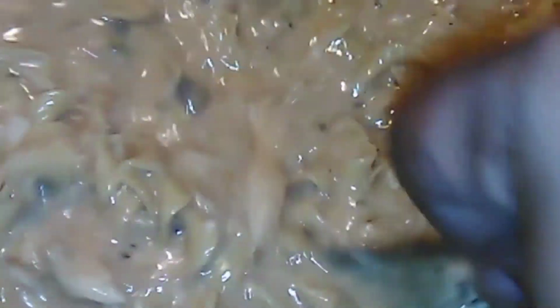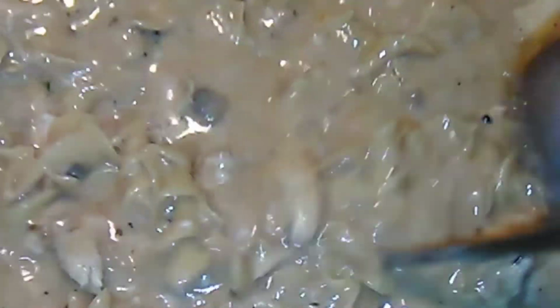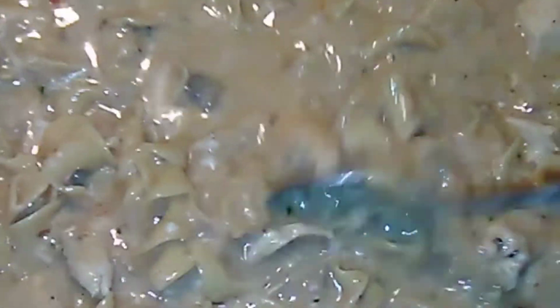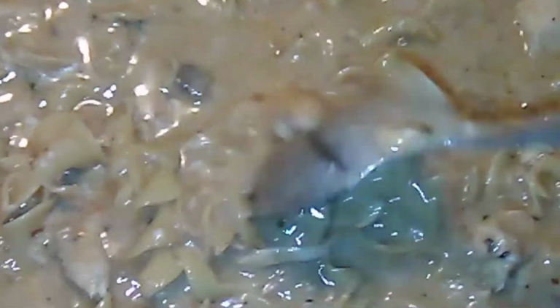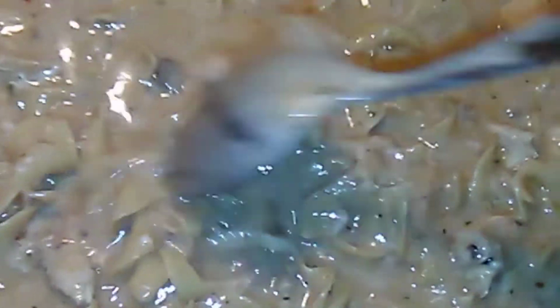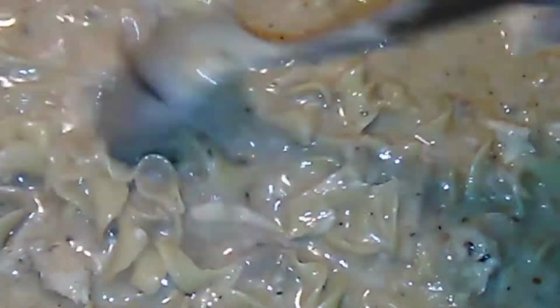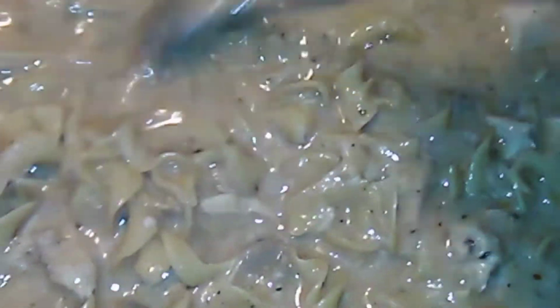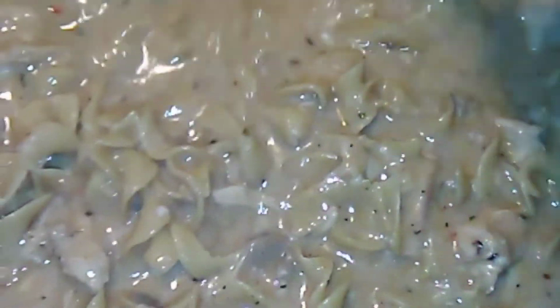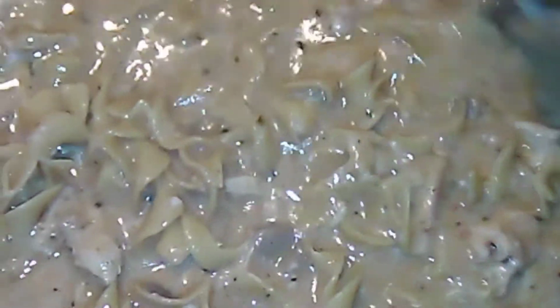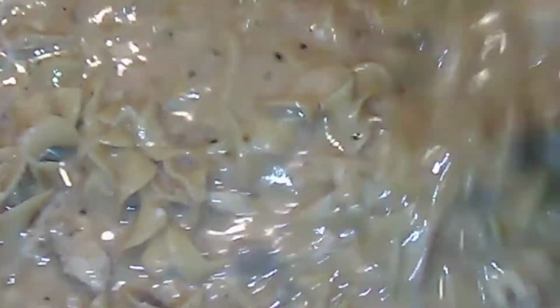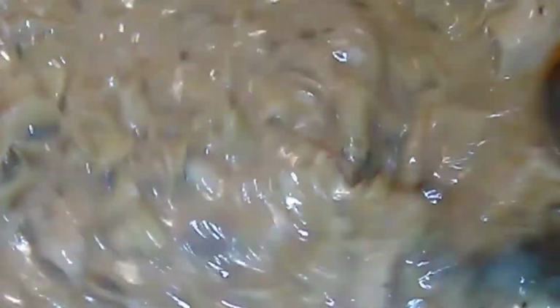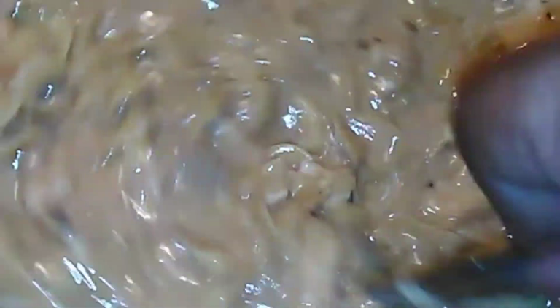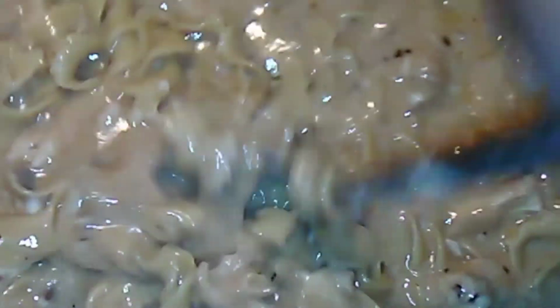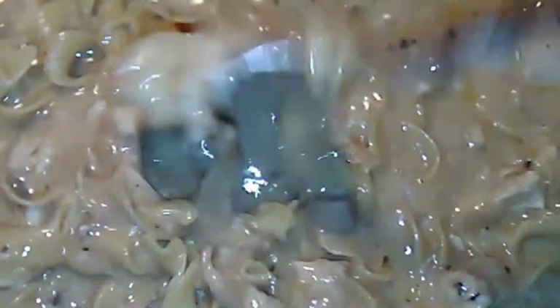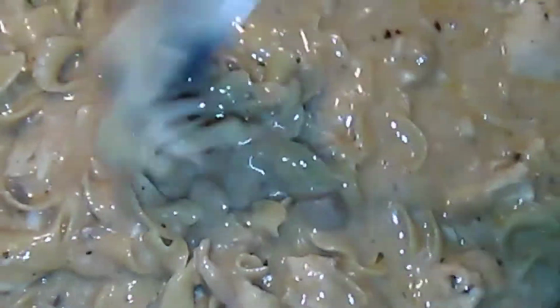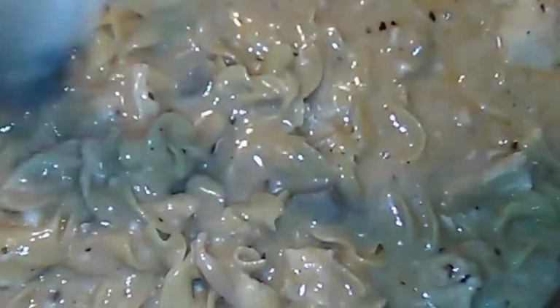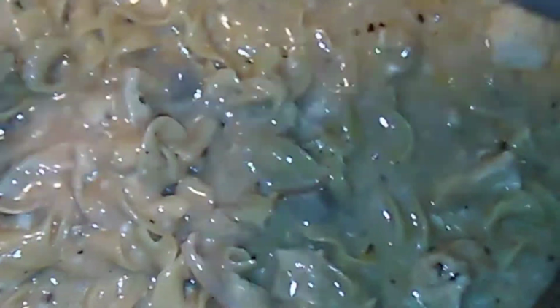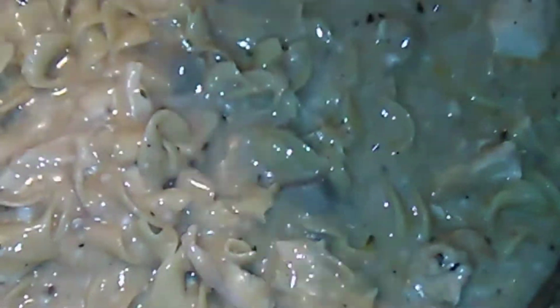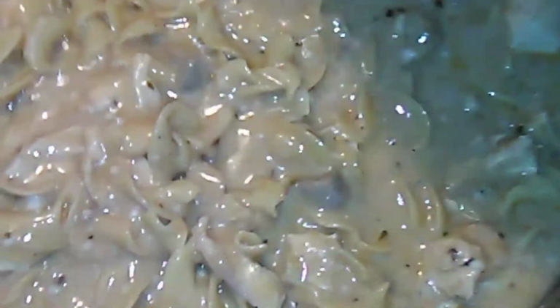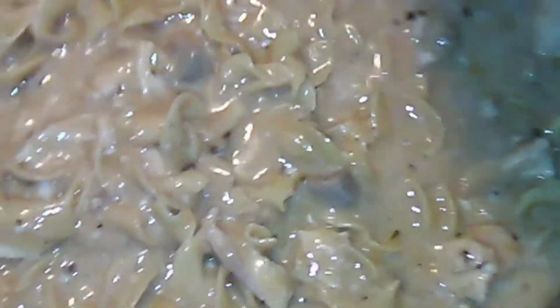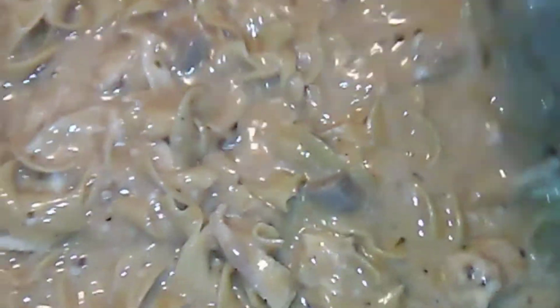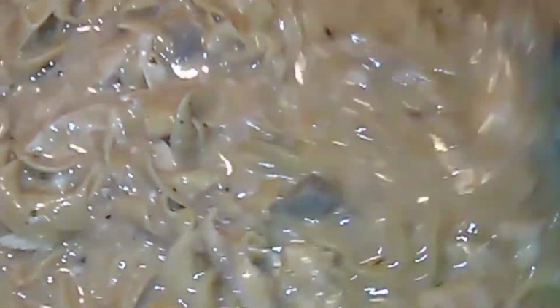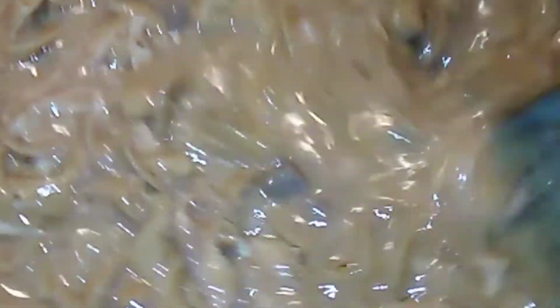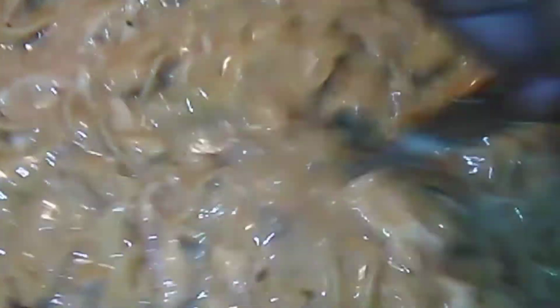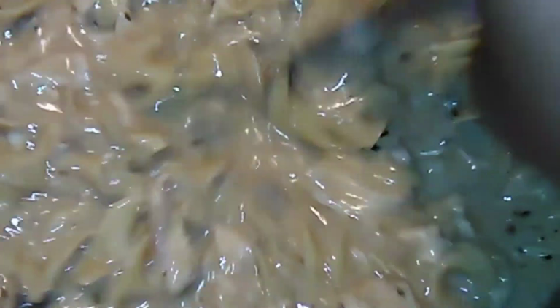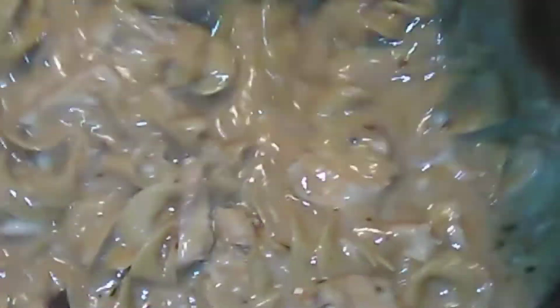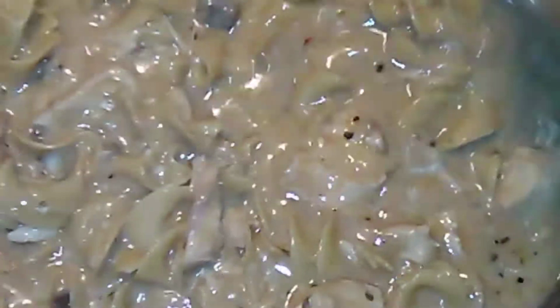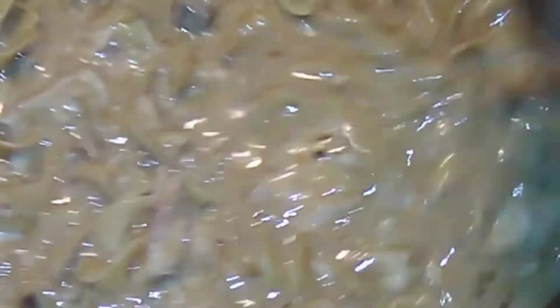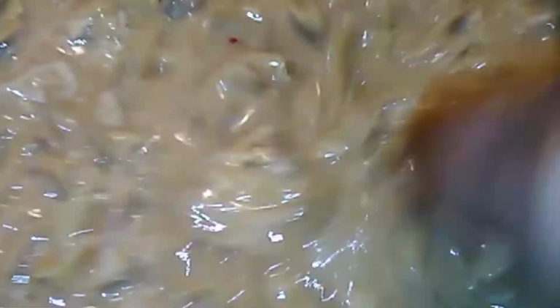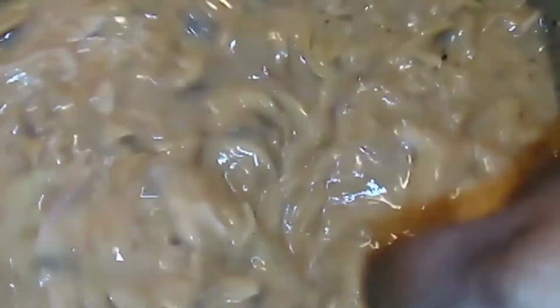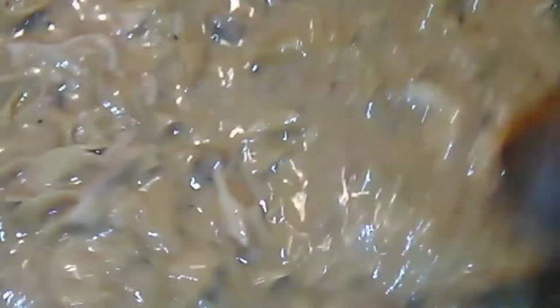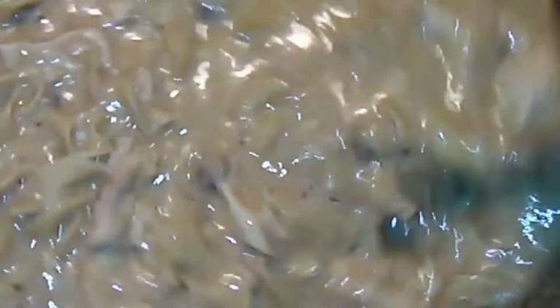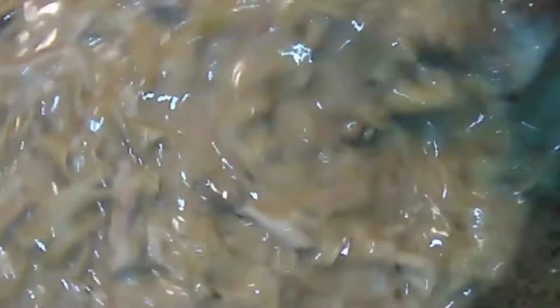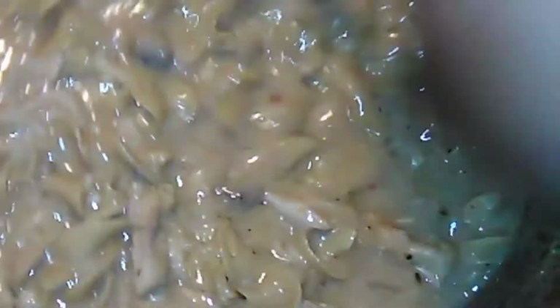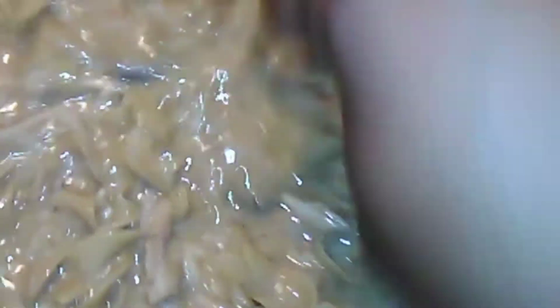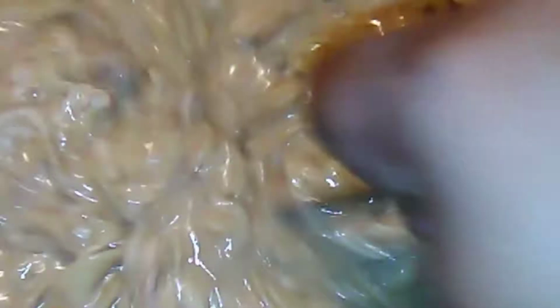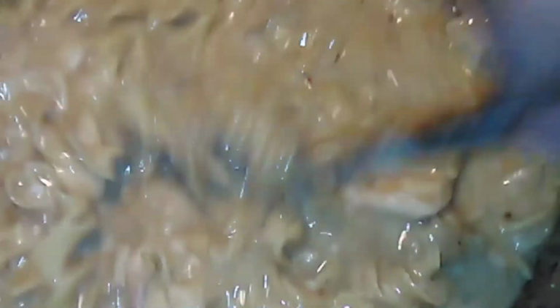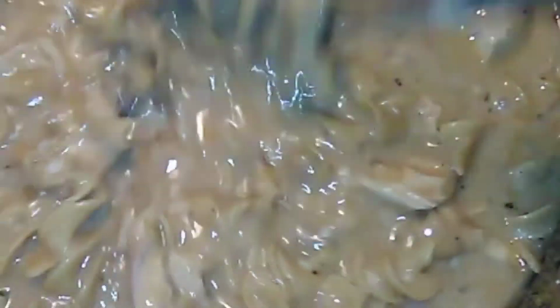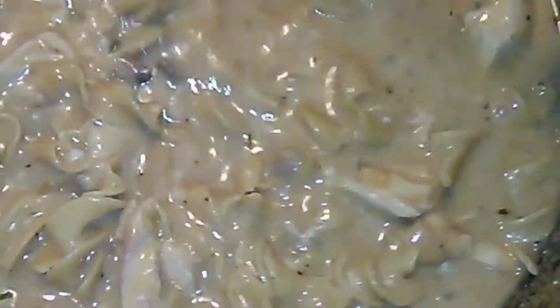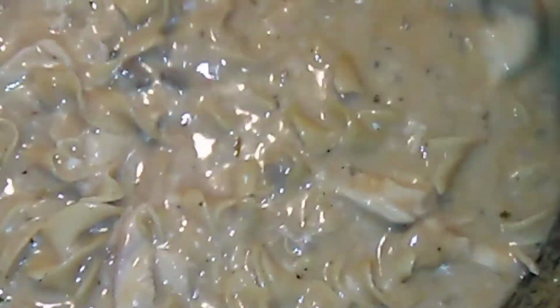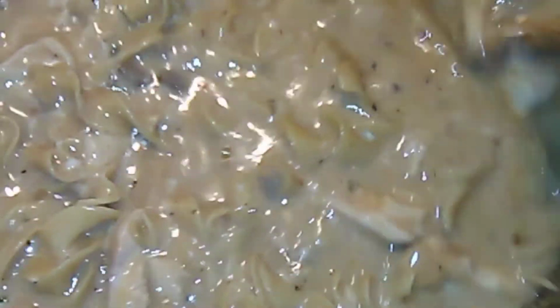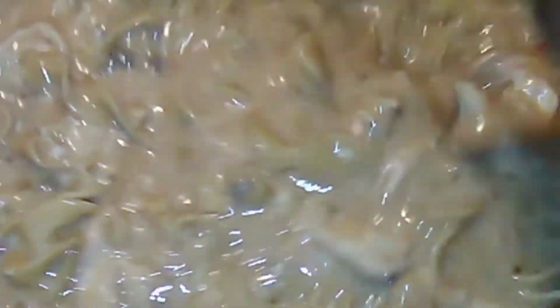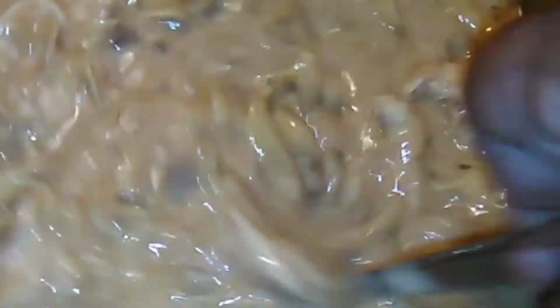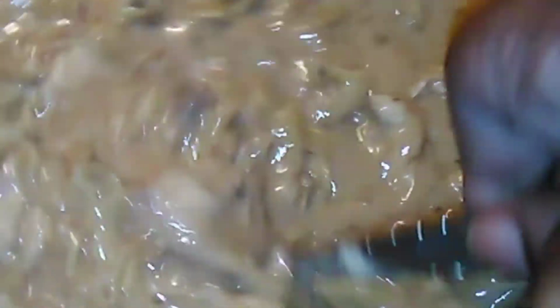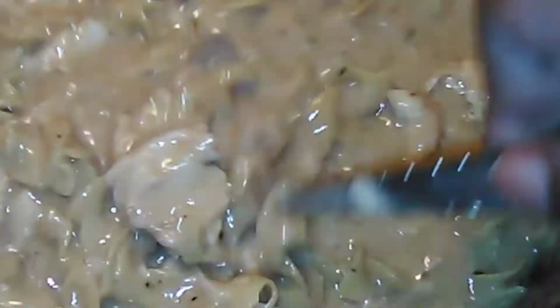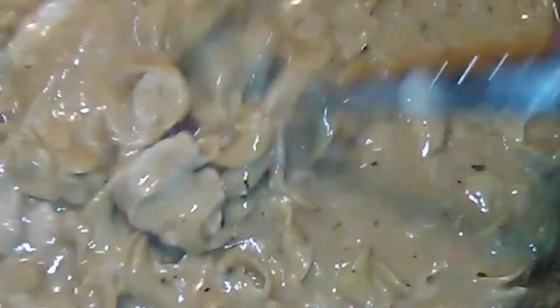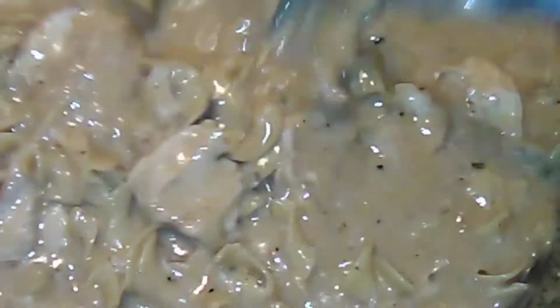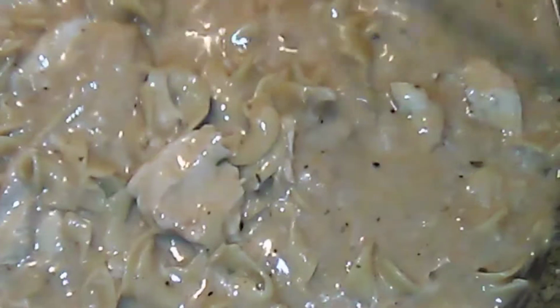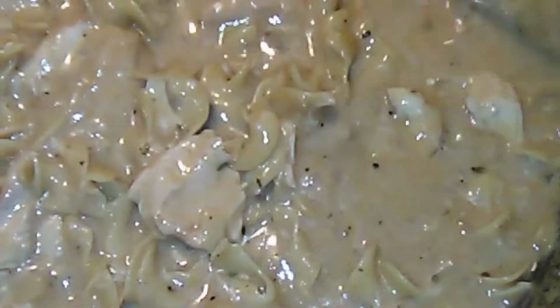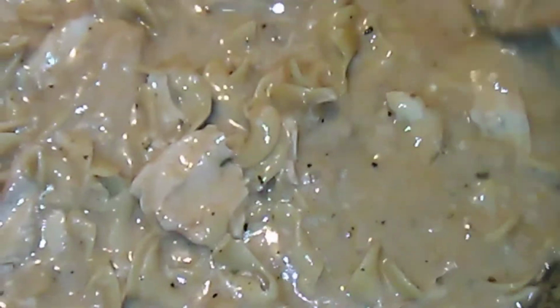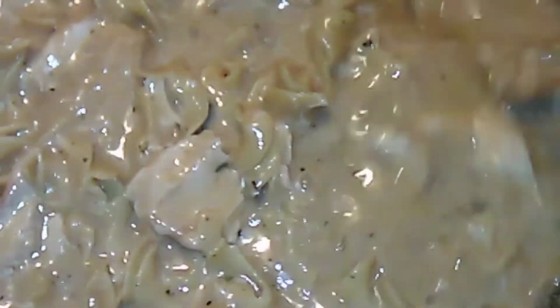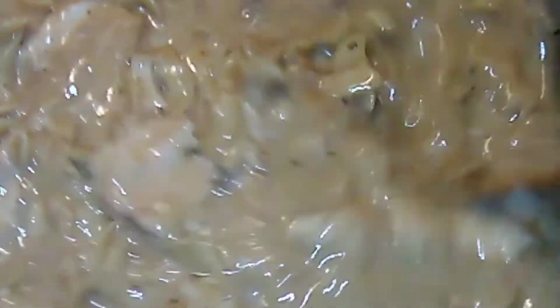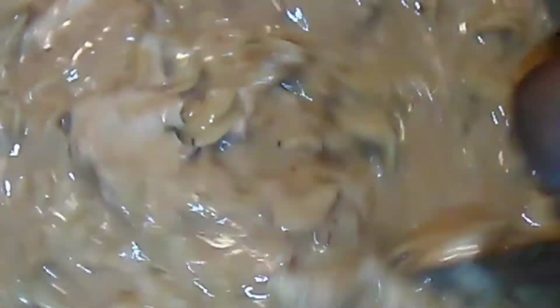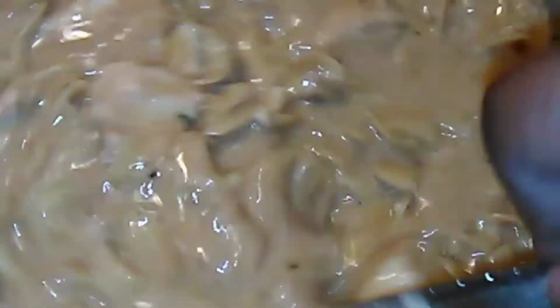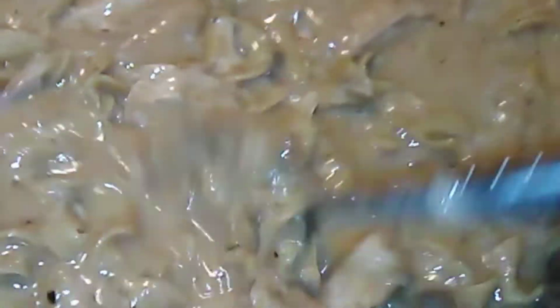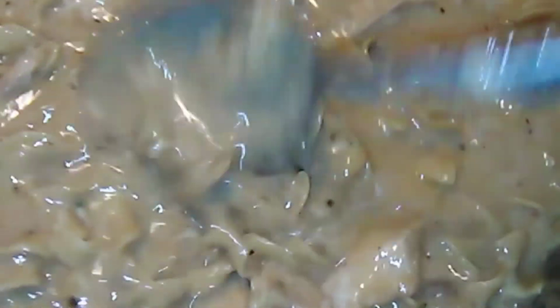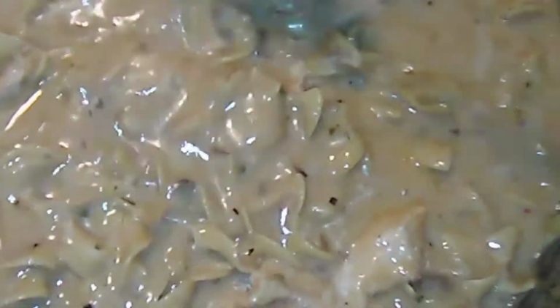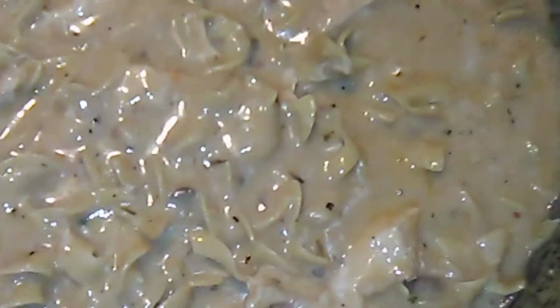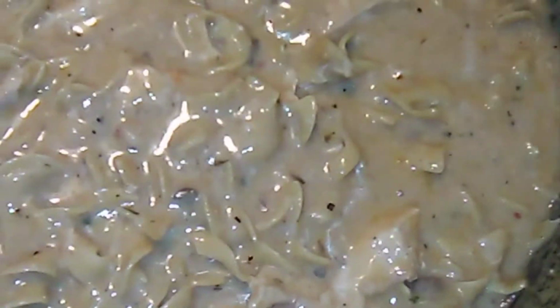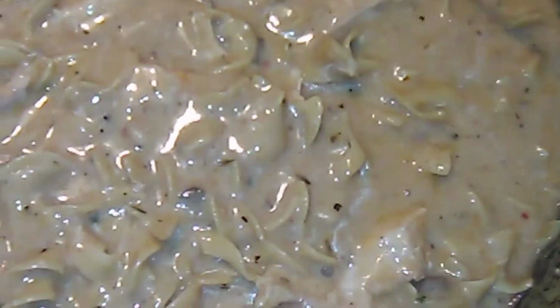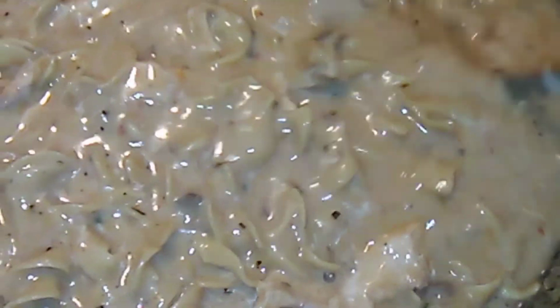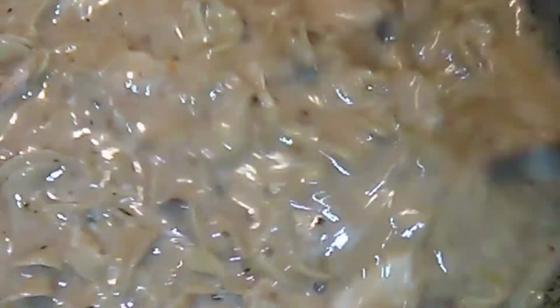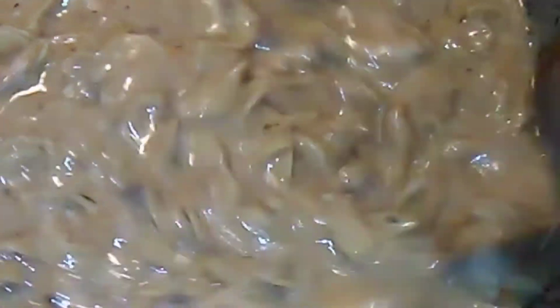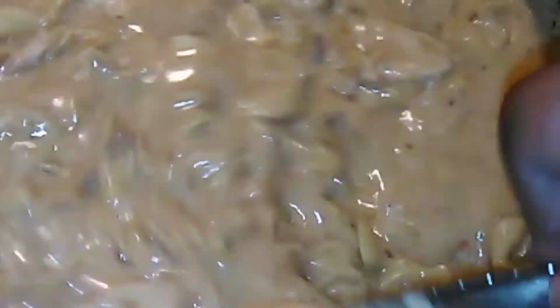Put everything in there. Now I am just going to let it get a little thicker and we can eat.